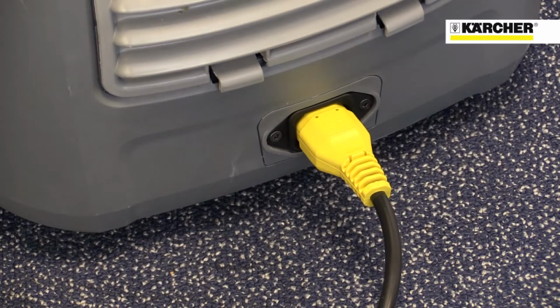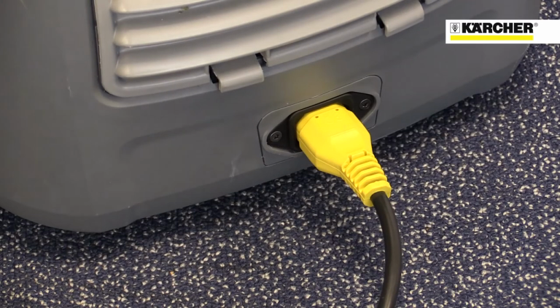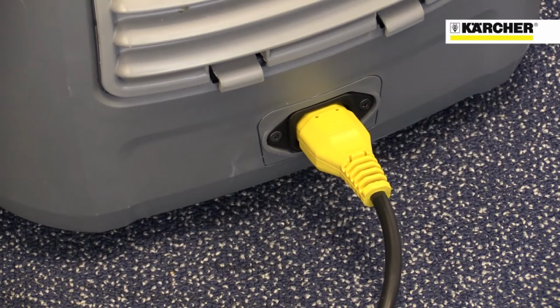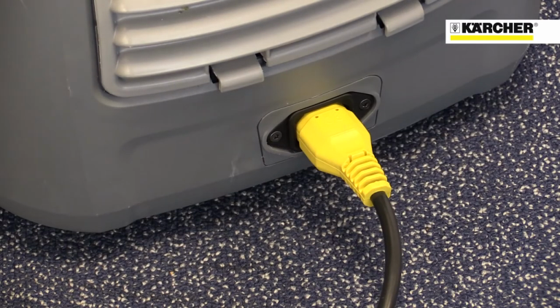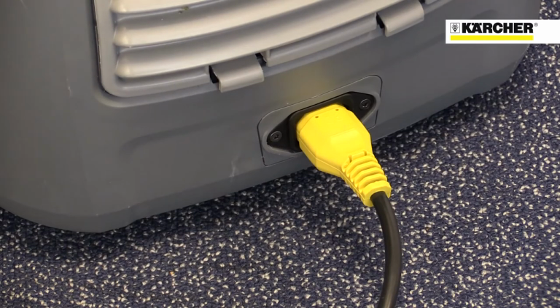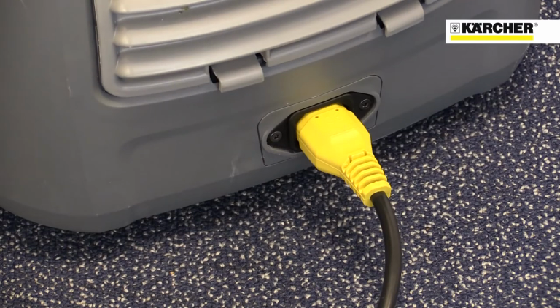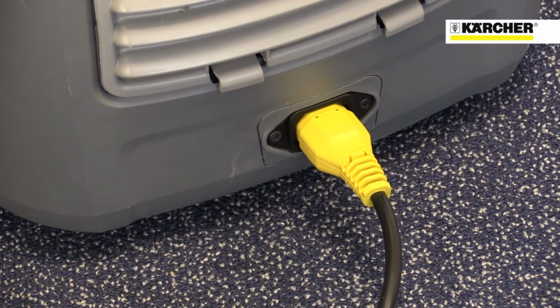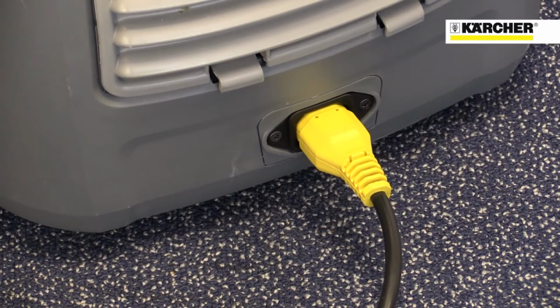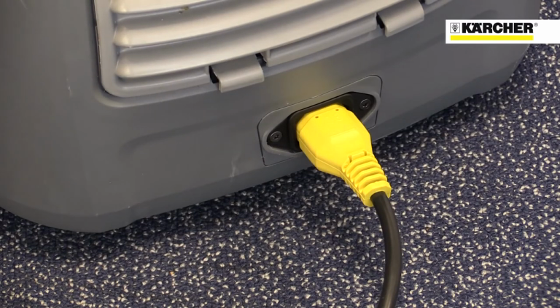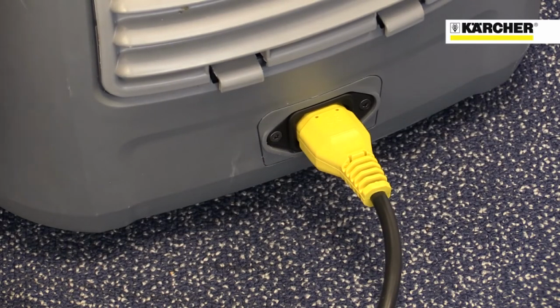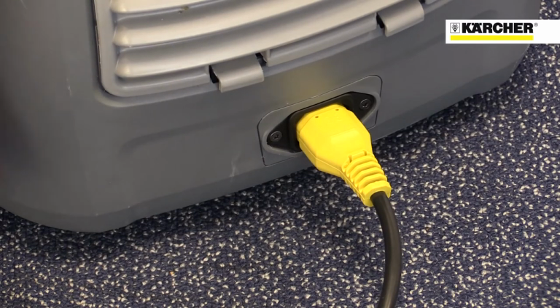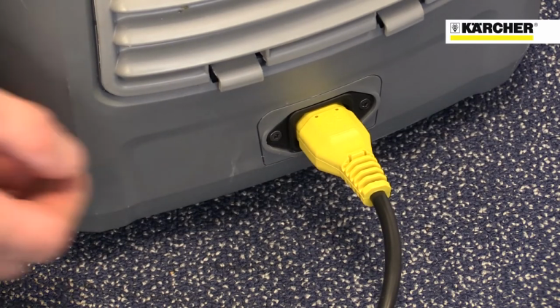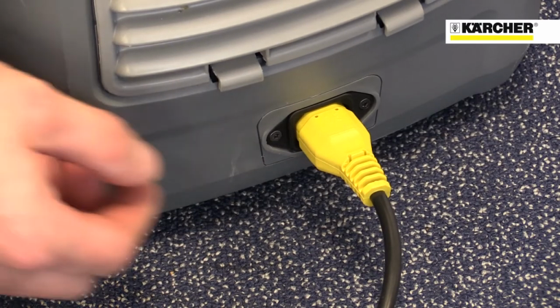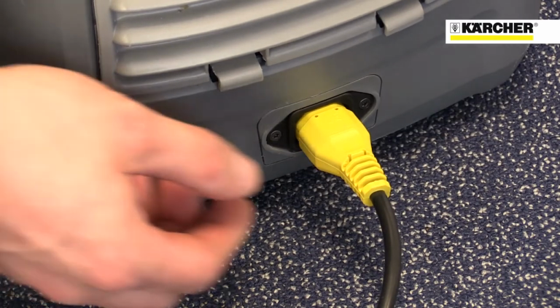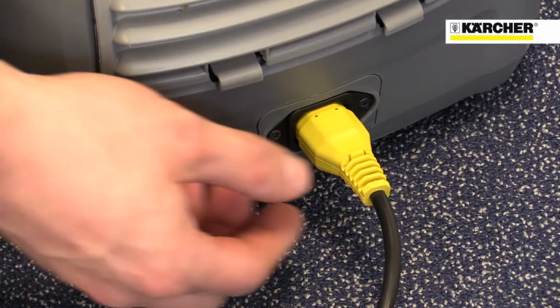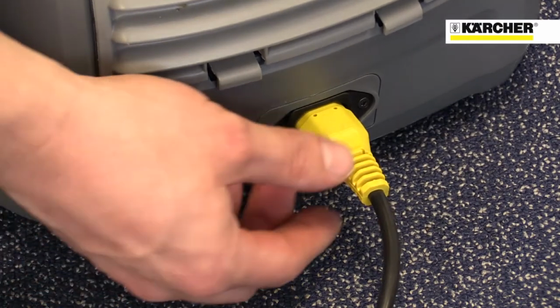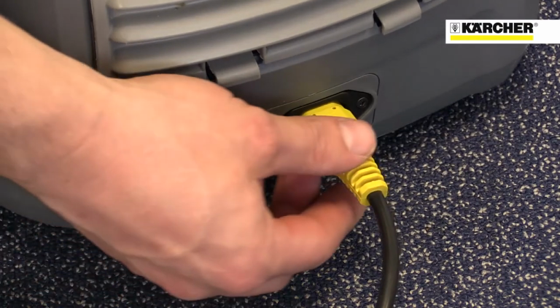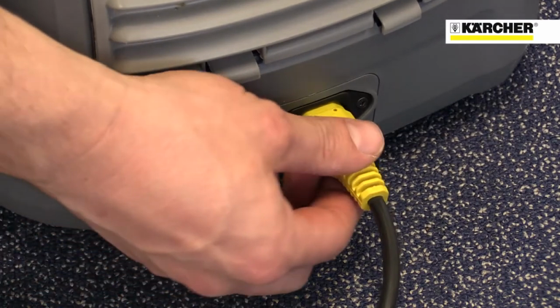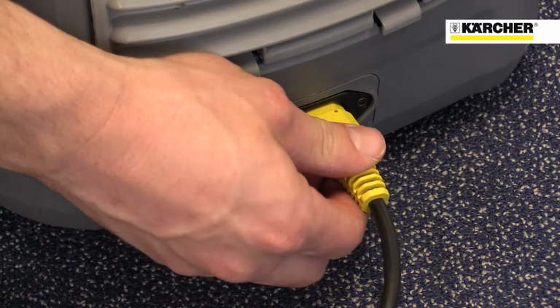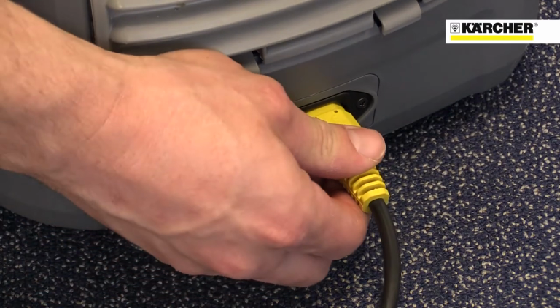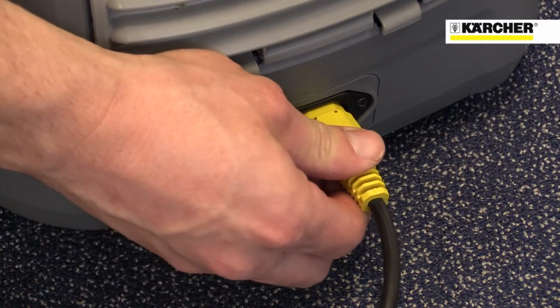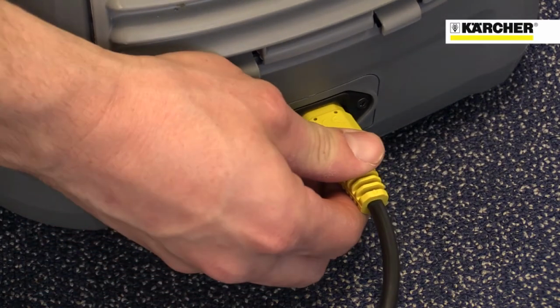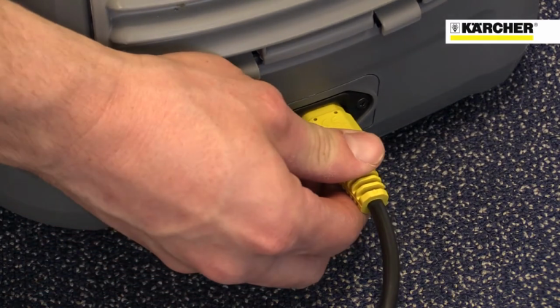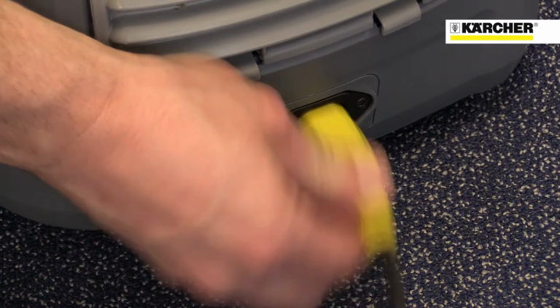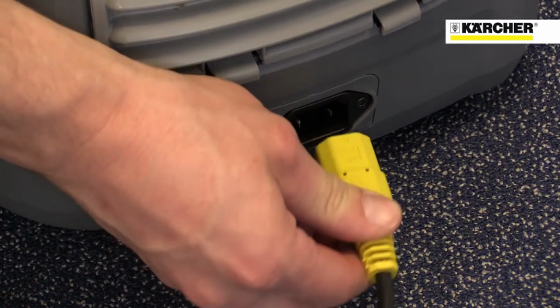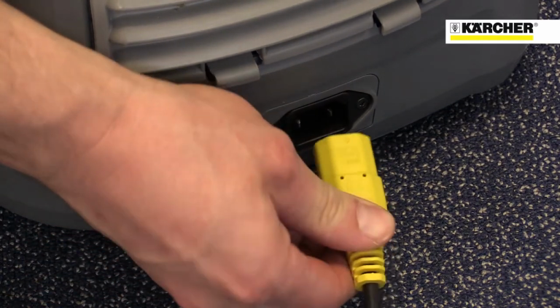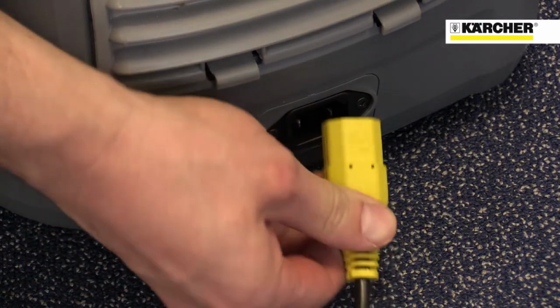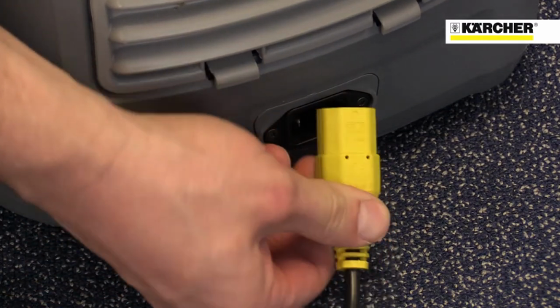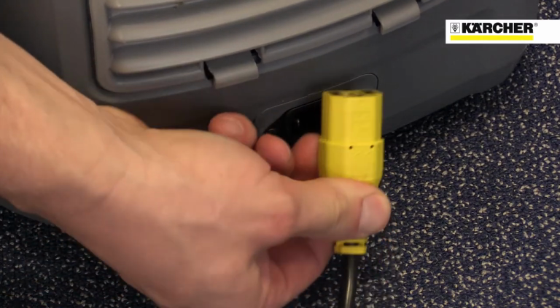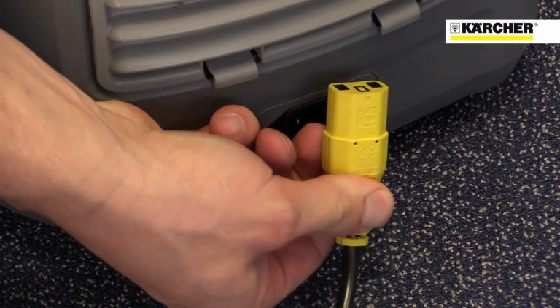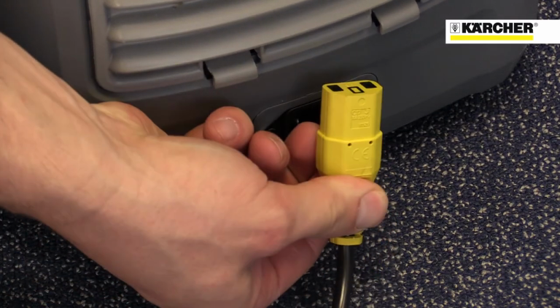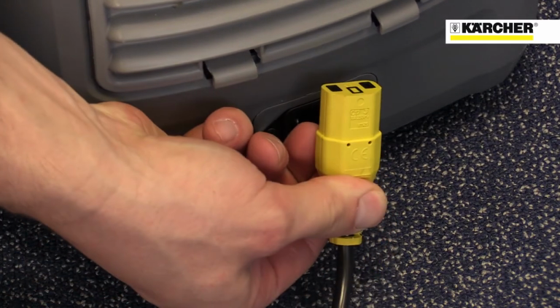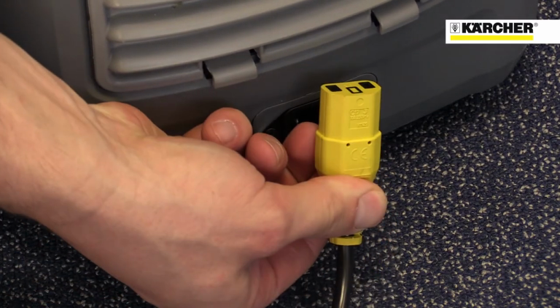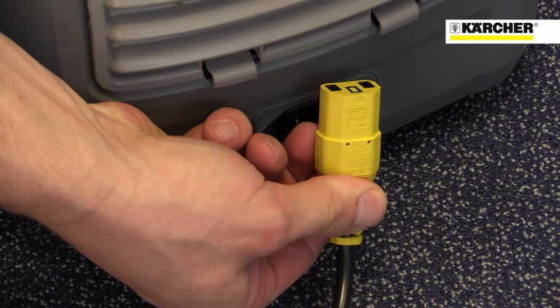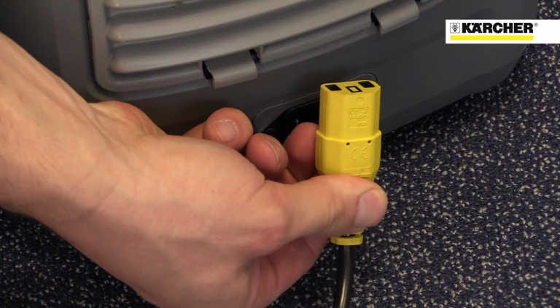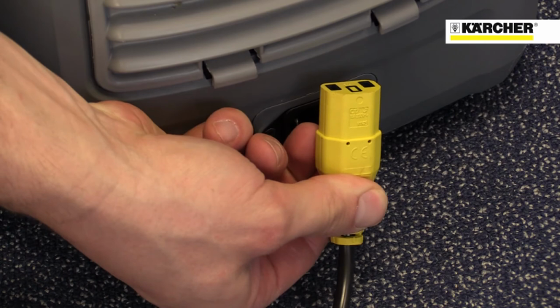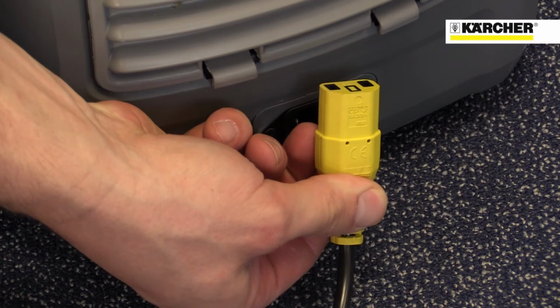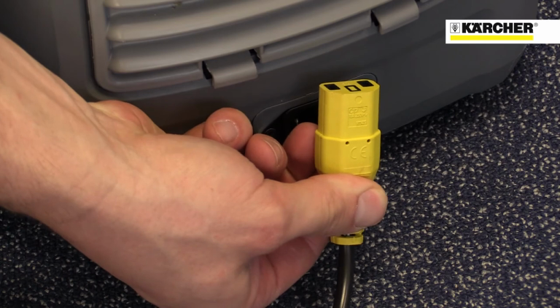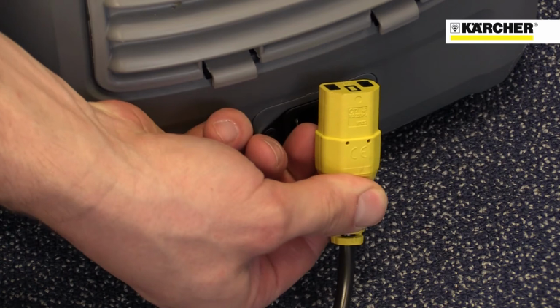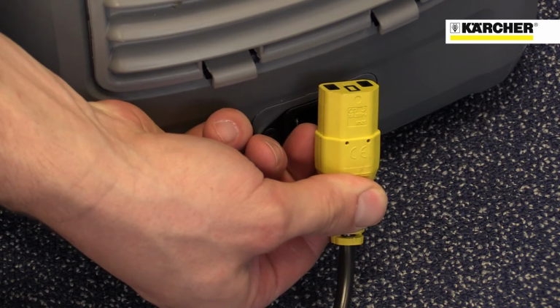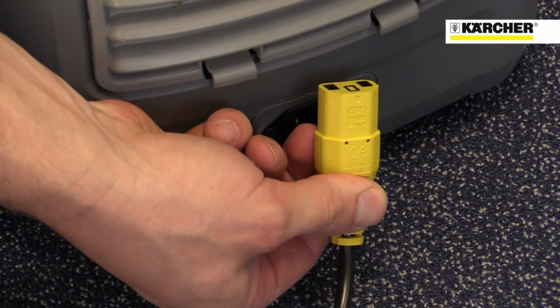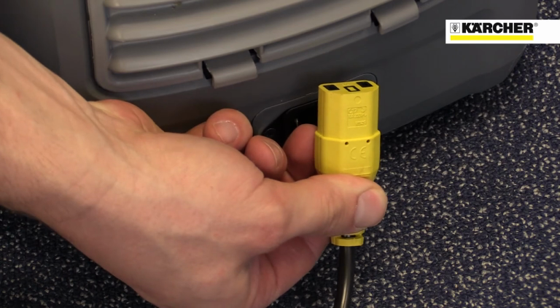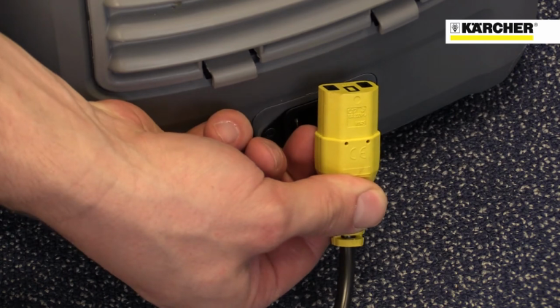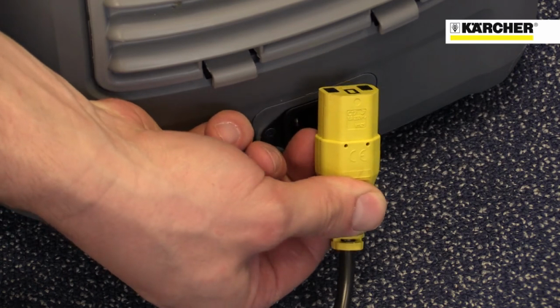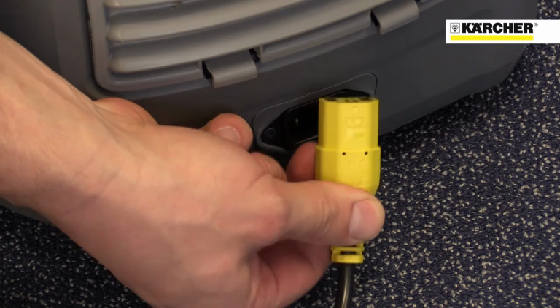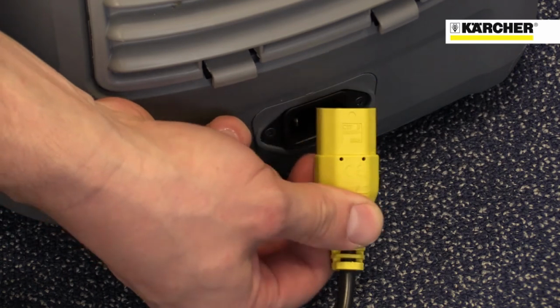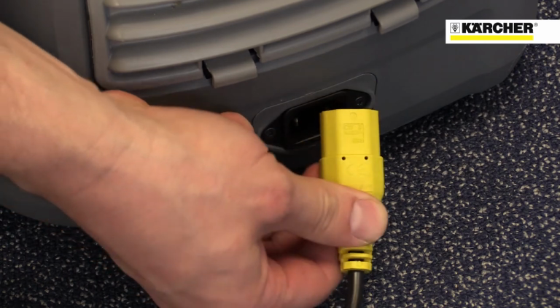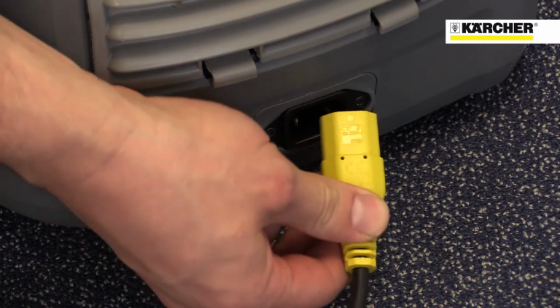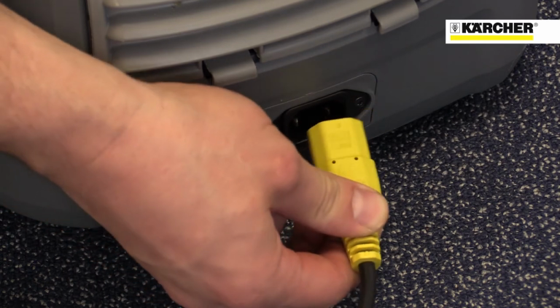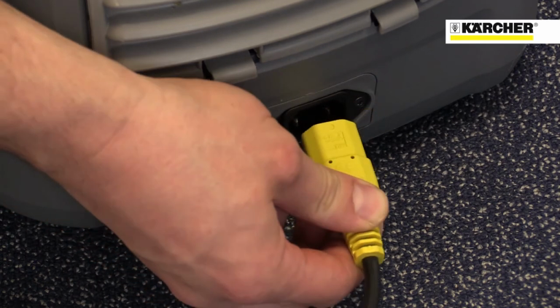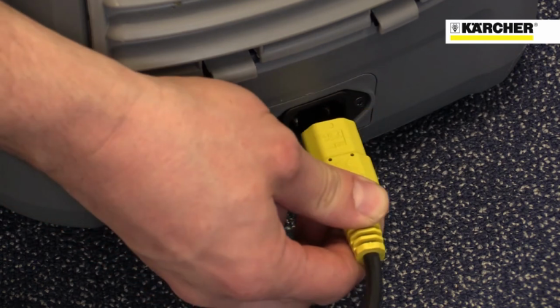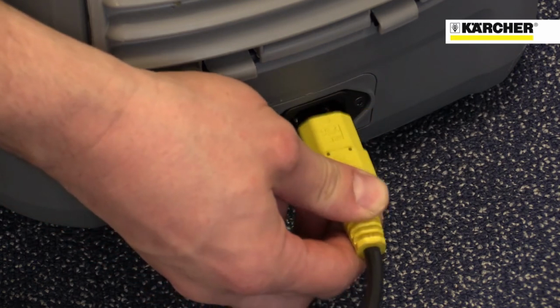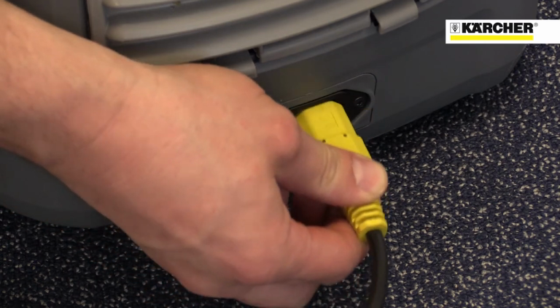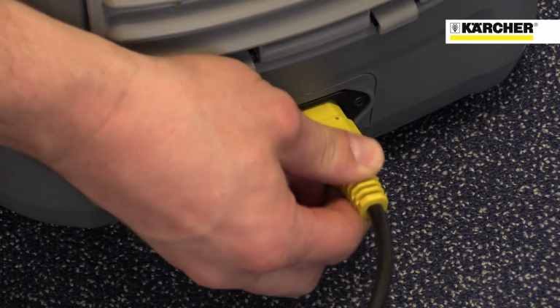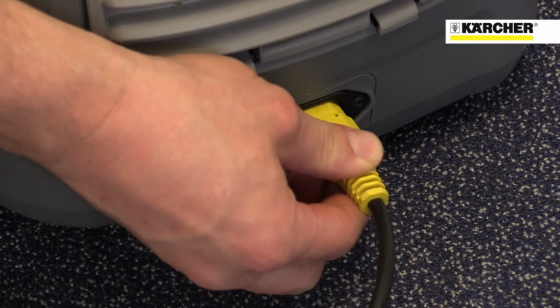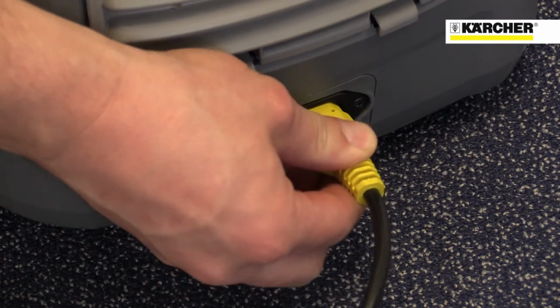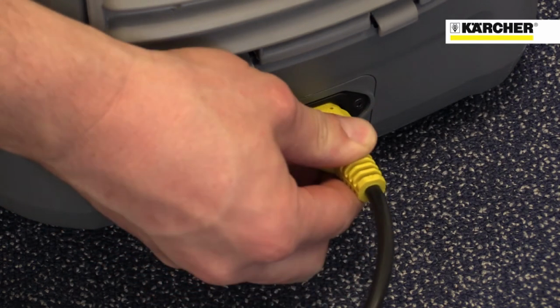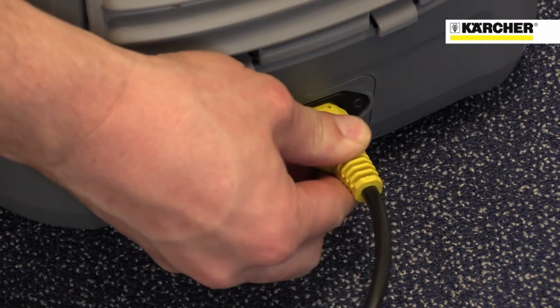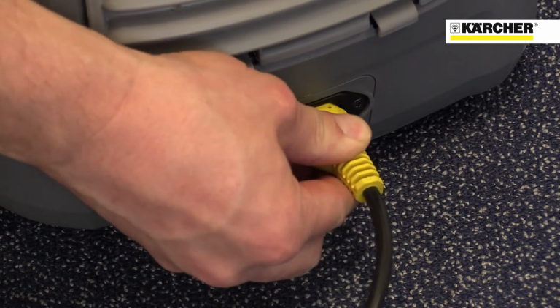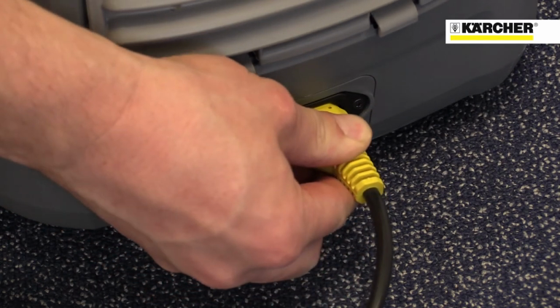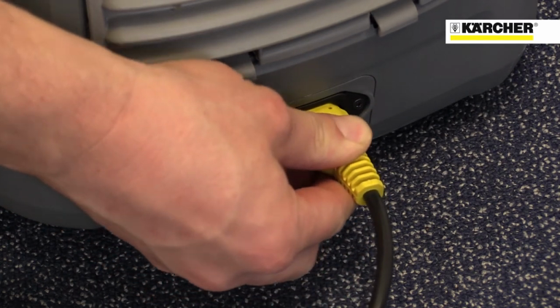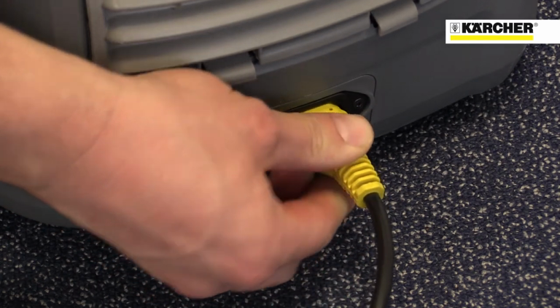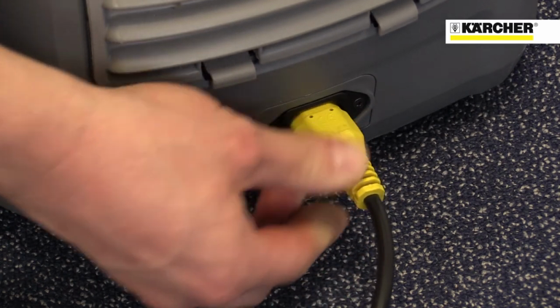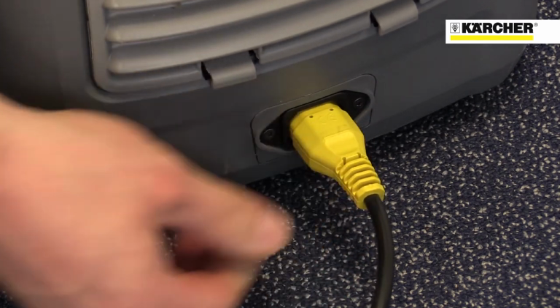The batteries last for around 45 minutes between charges, and the machine can also be operated on mains power.